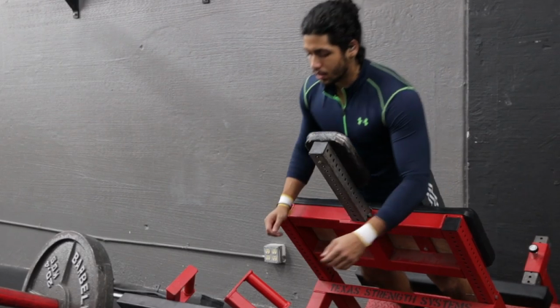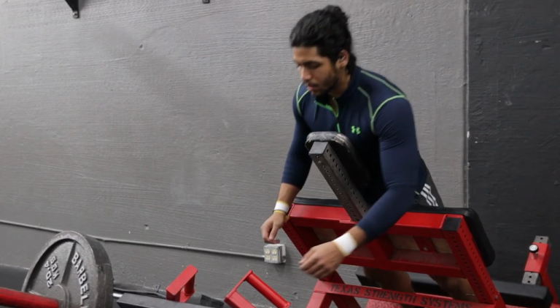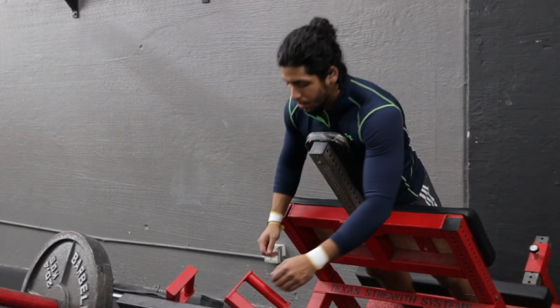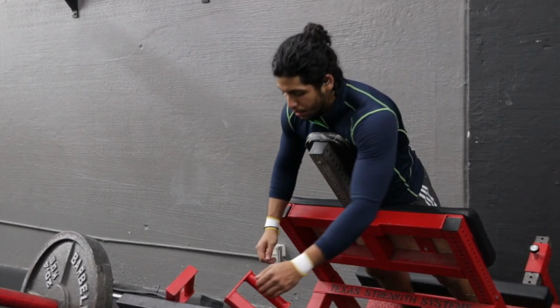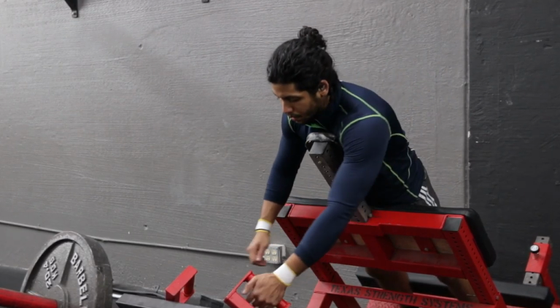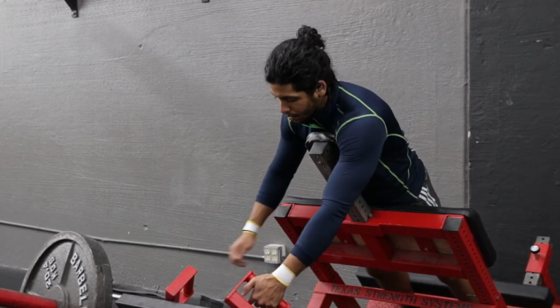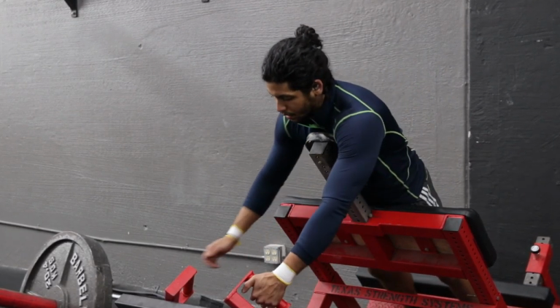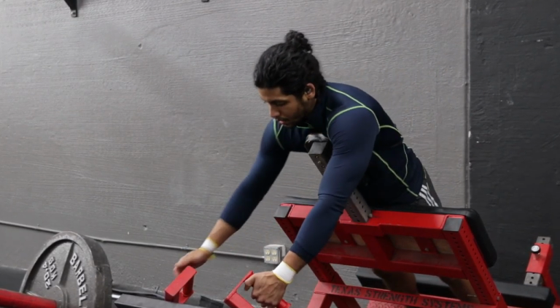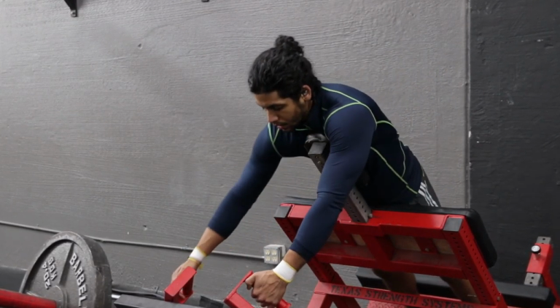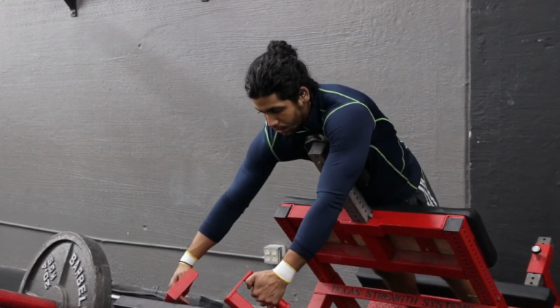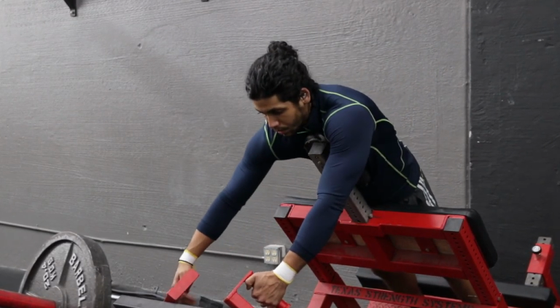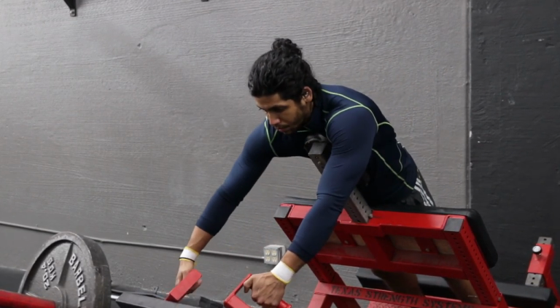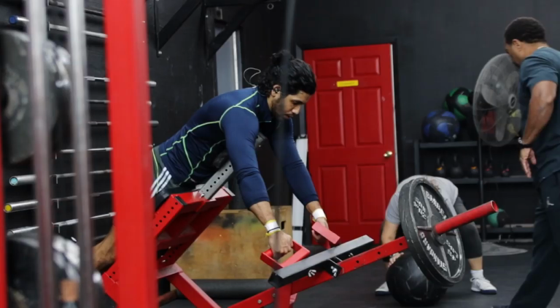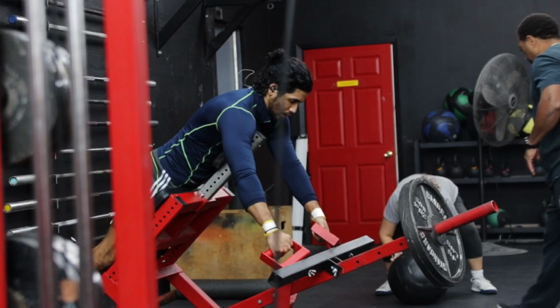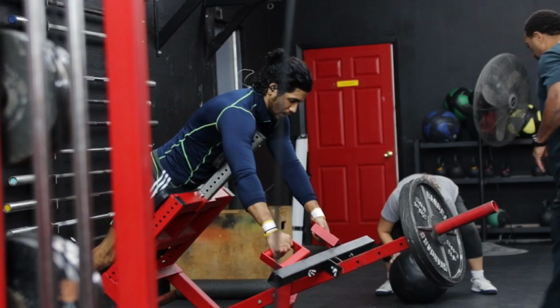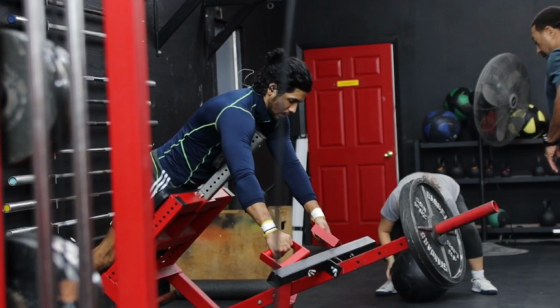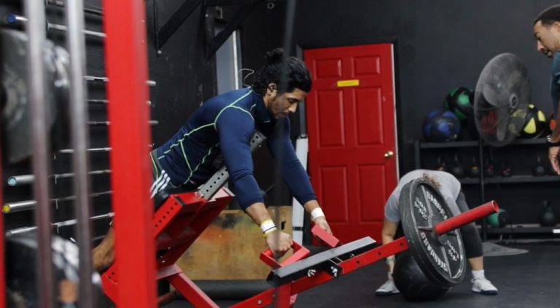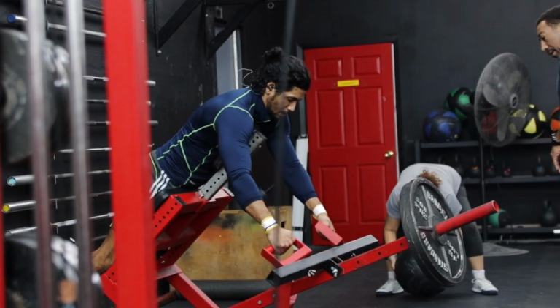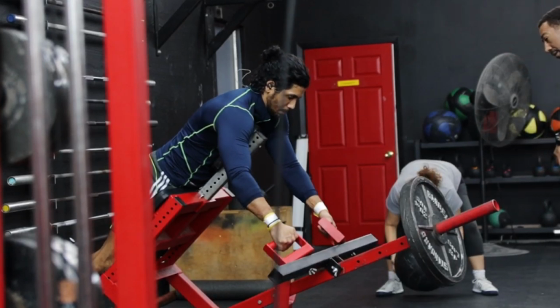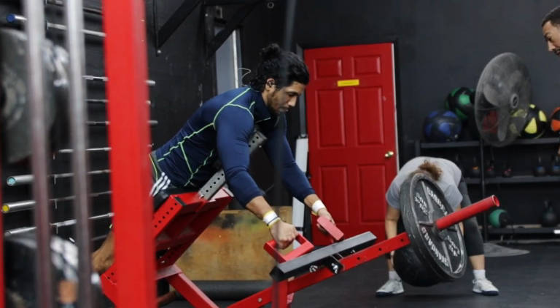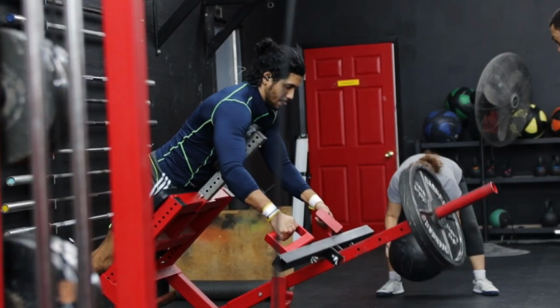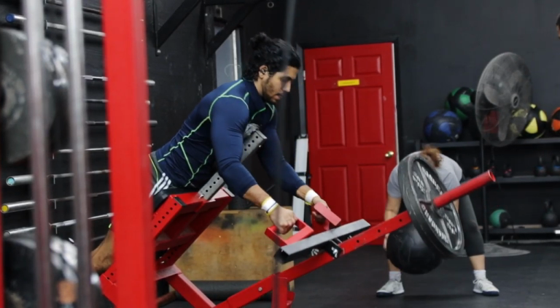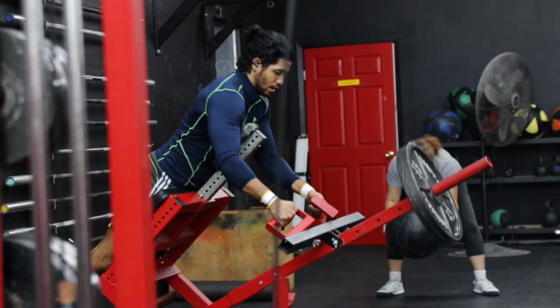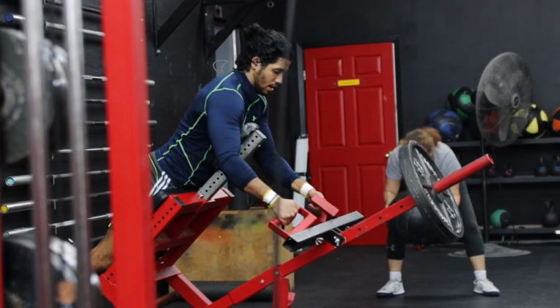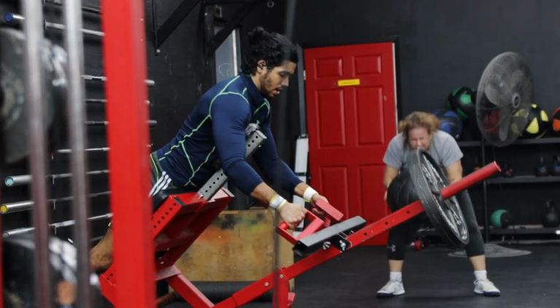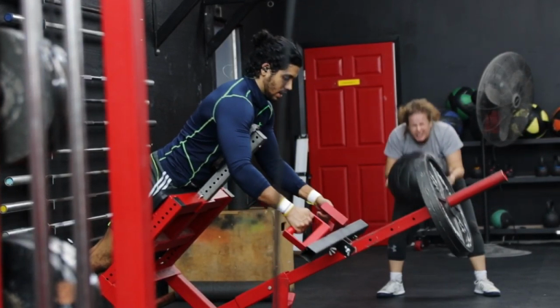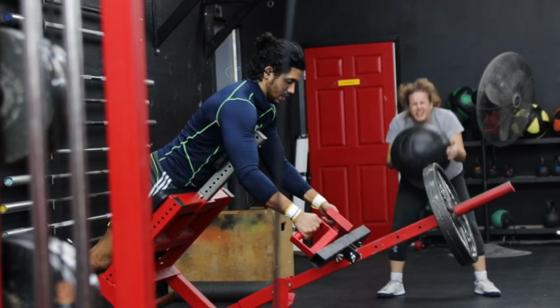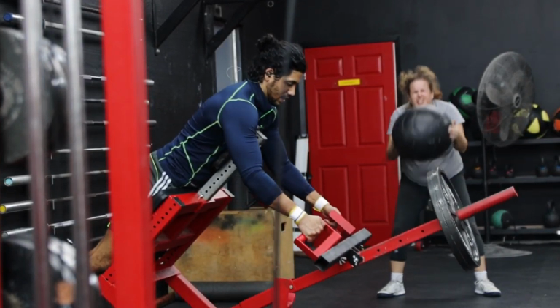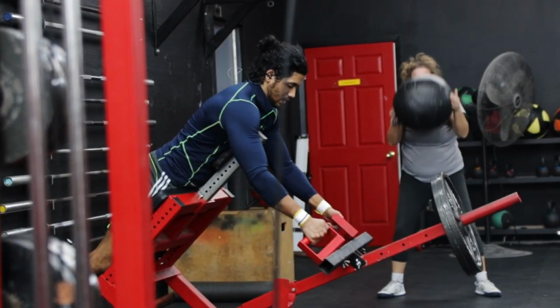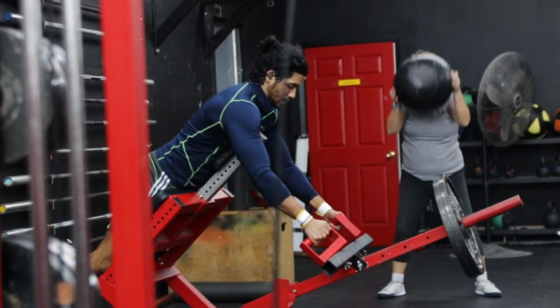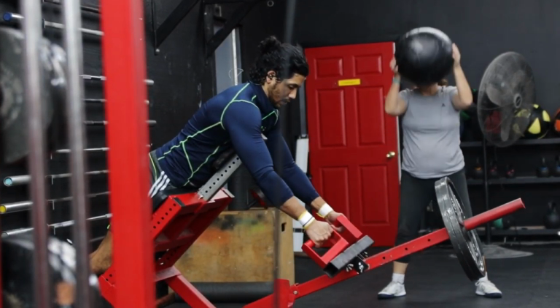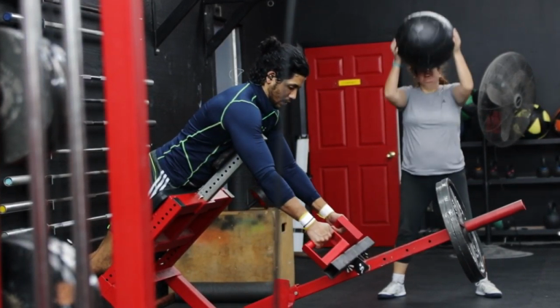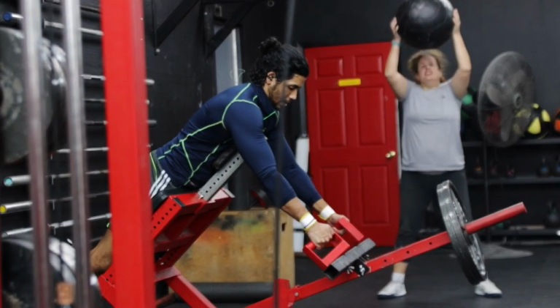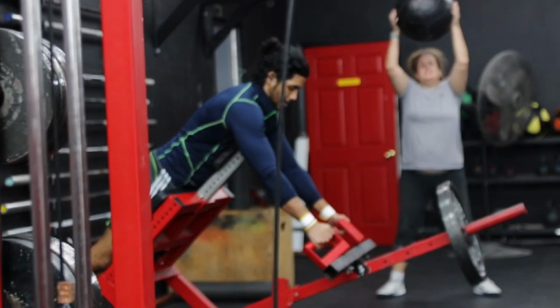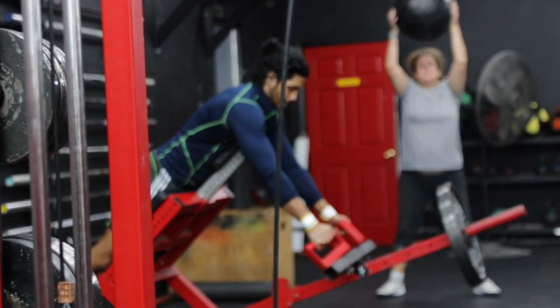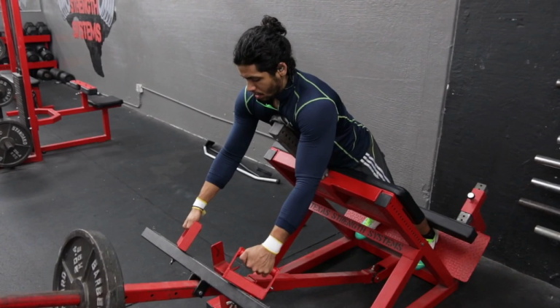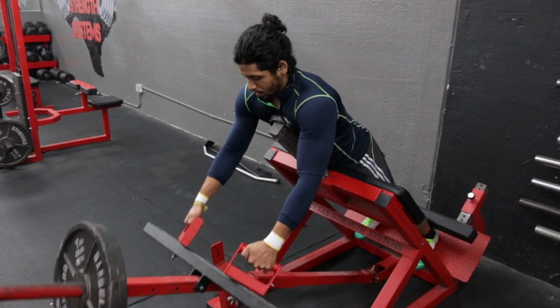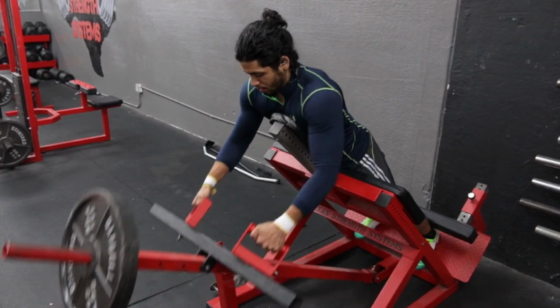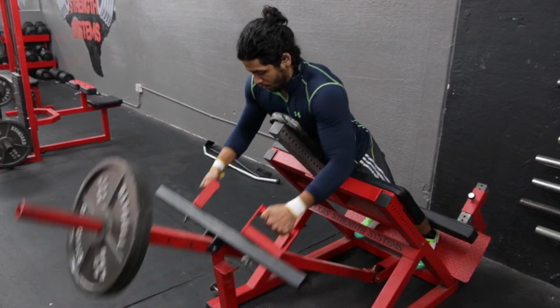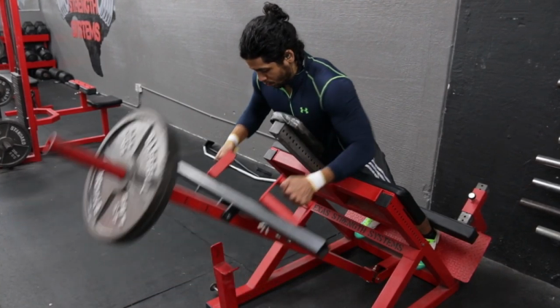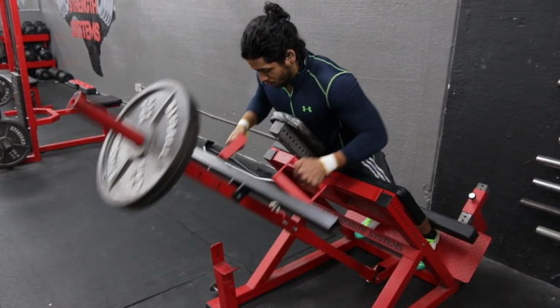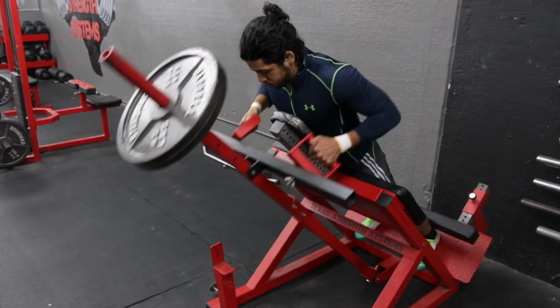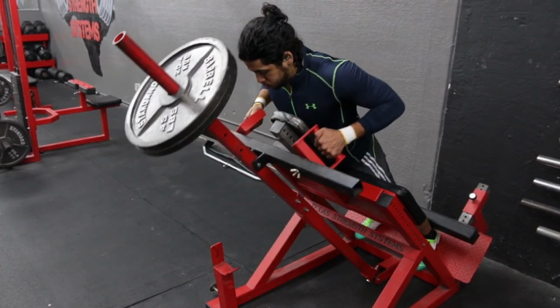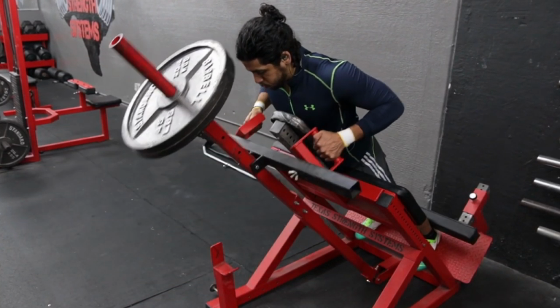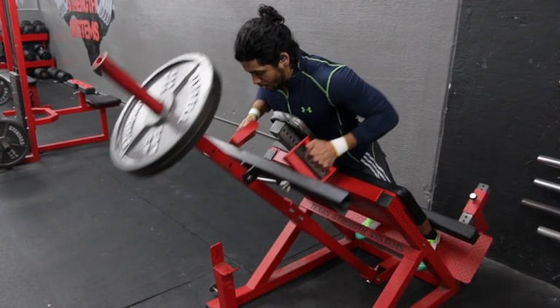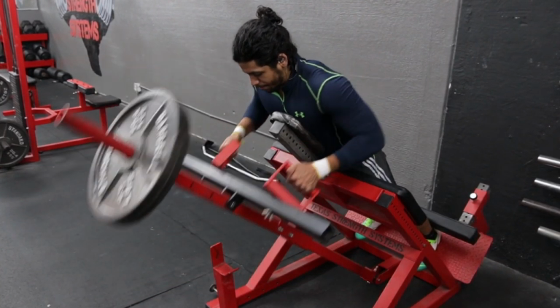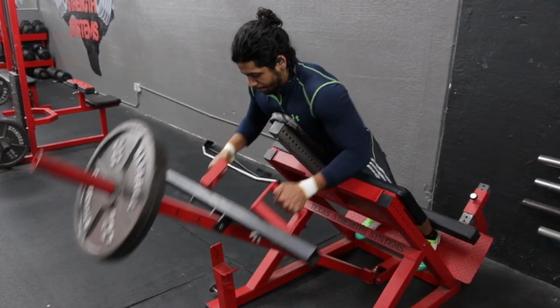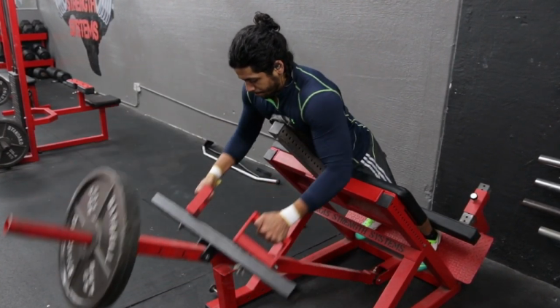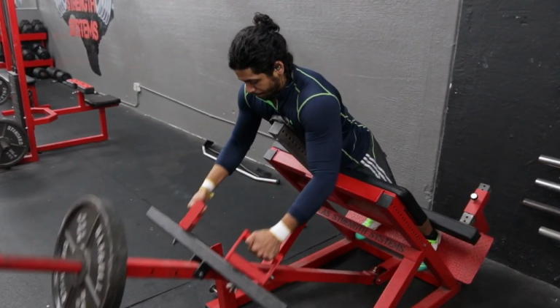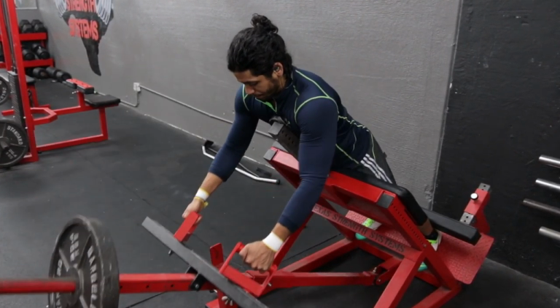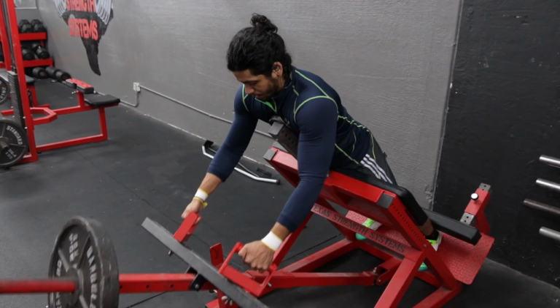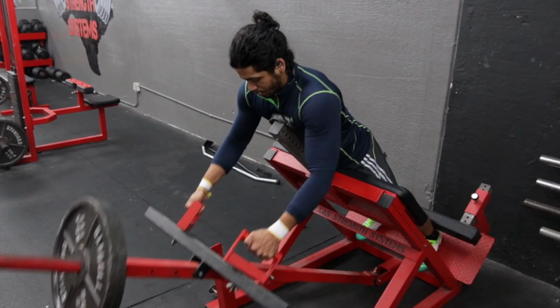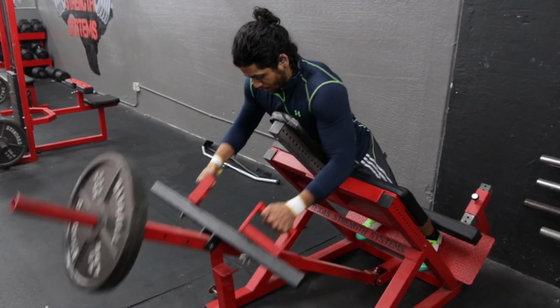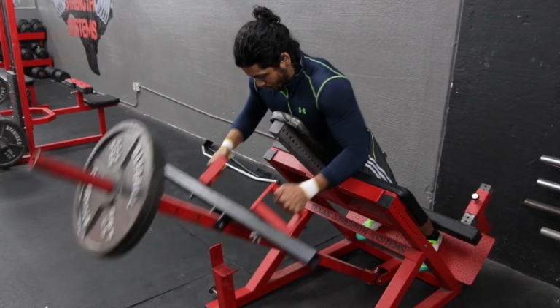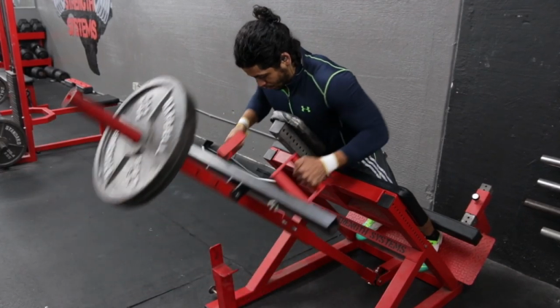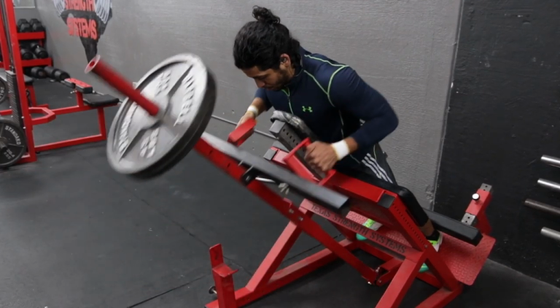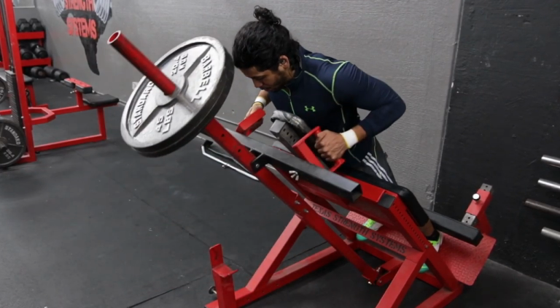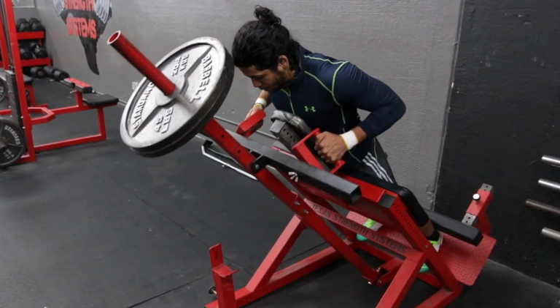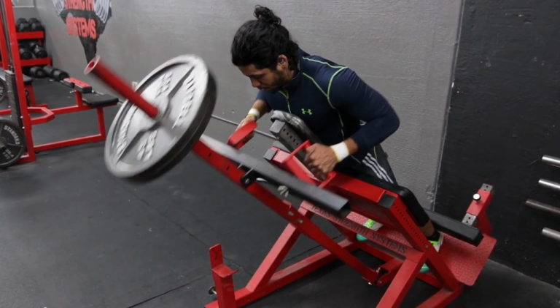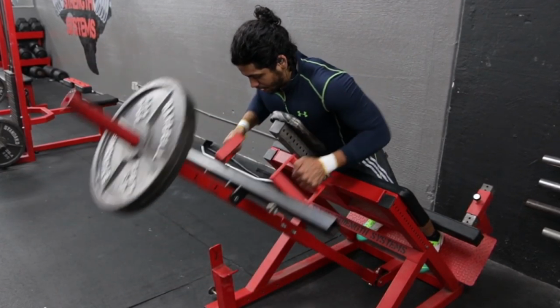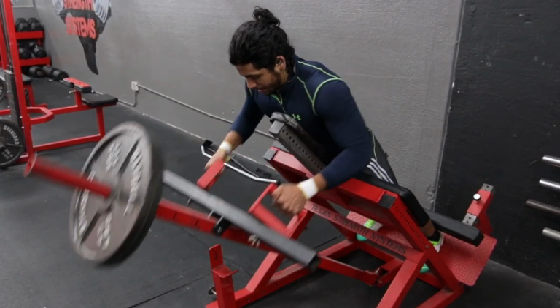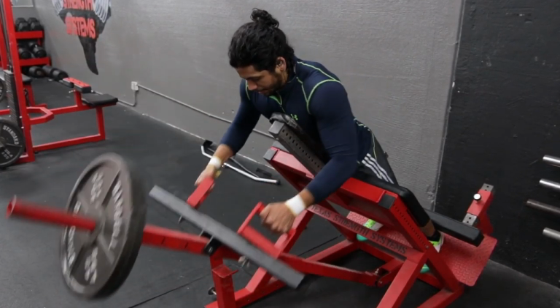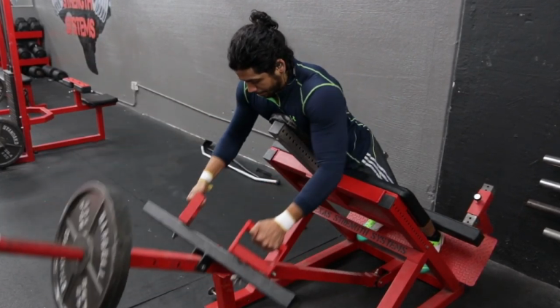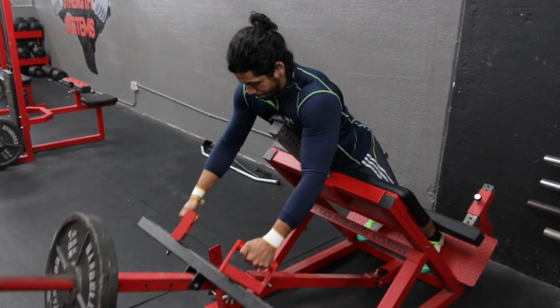To start, load your bar with your desired weight and adjust the pad so your upper chest rests against it during your set.